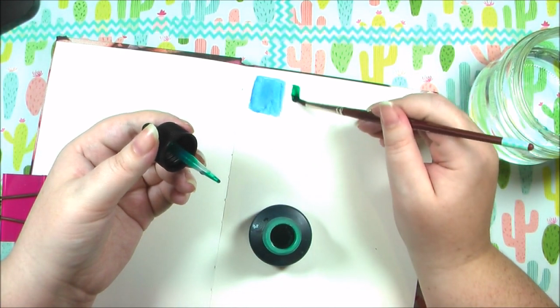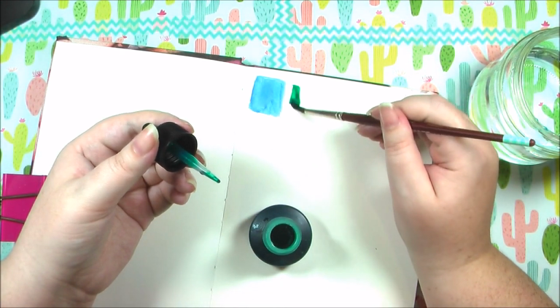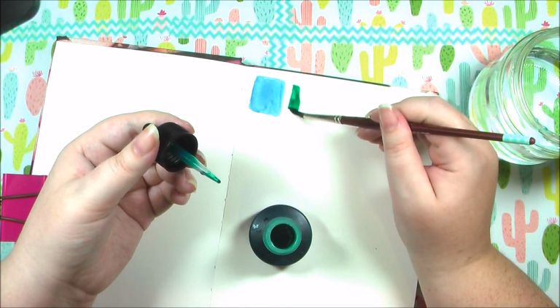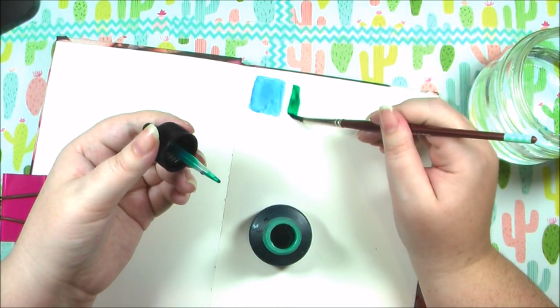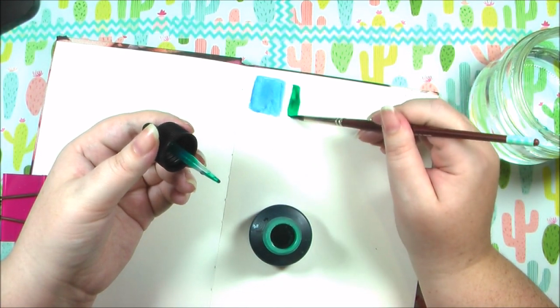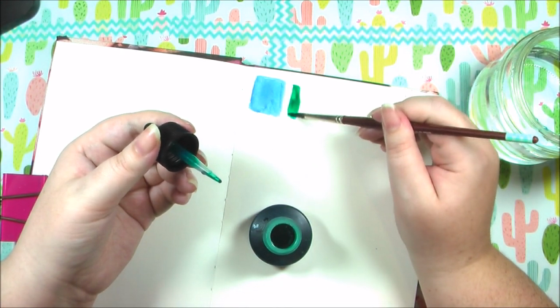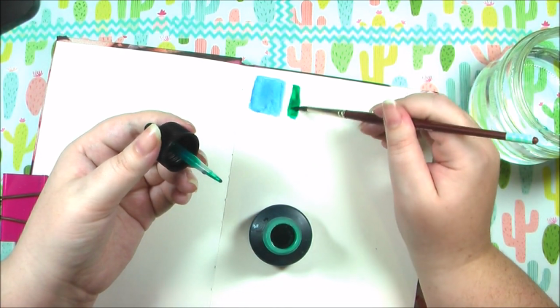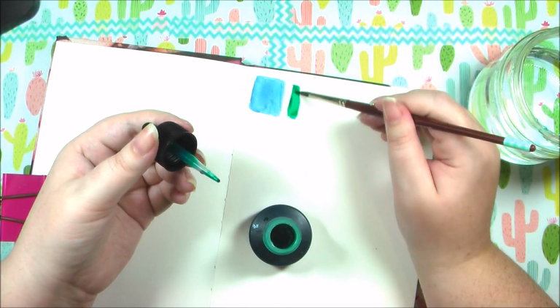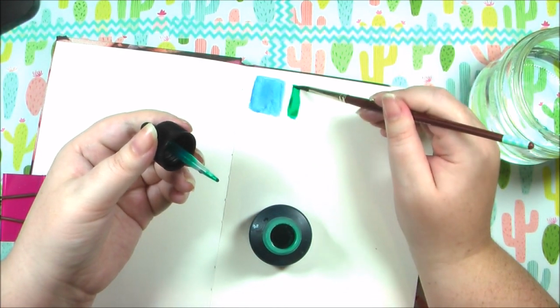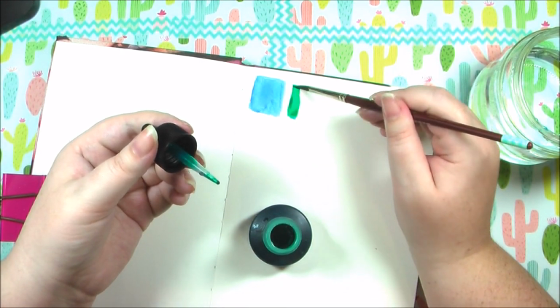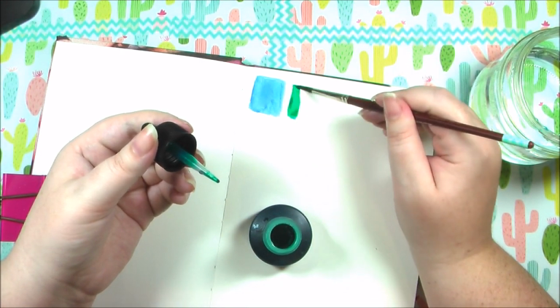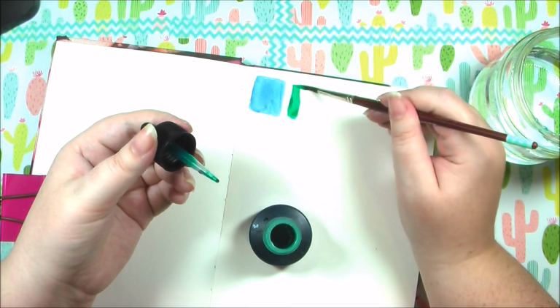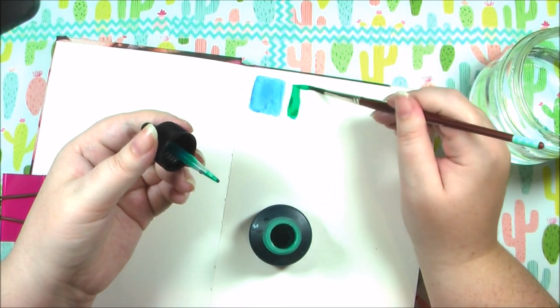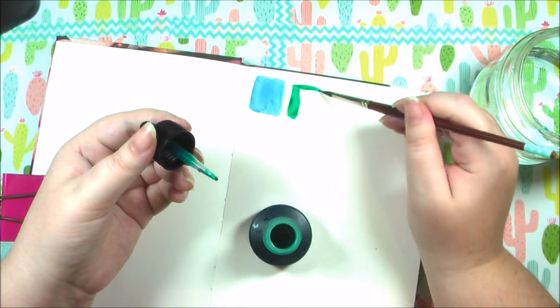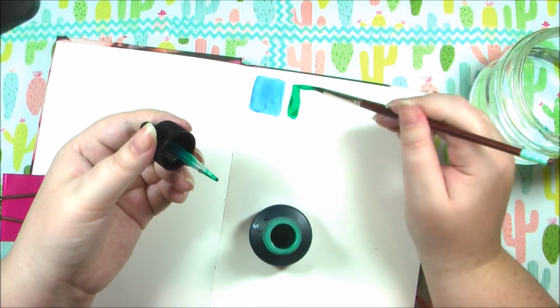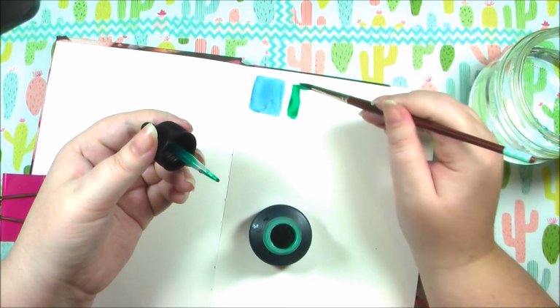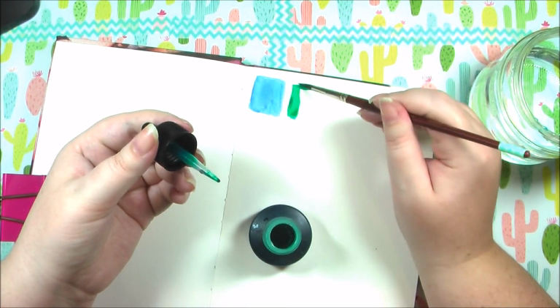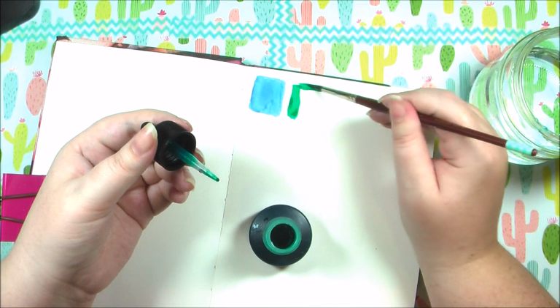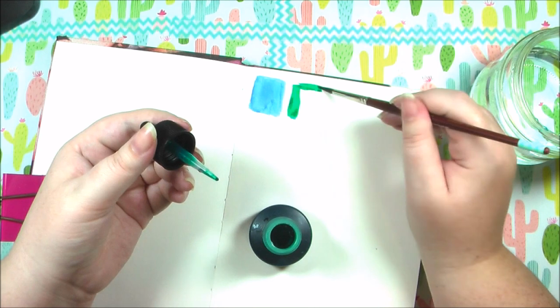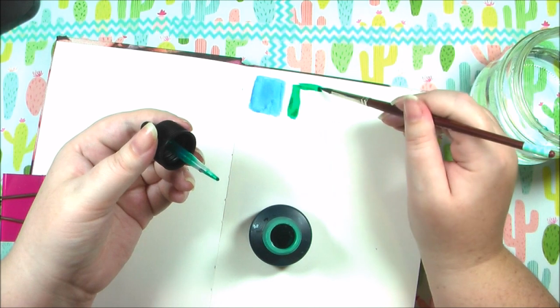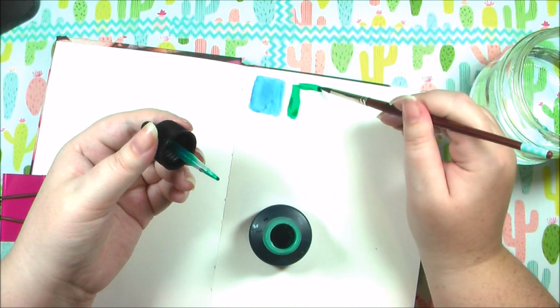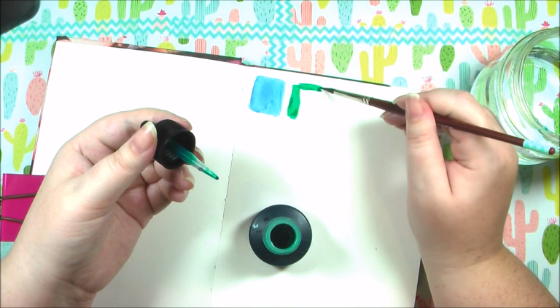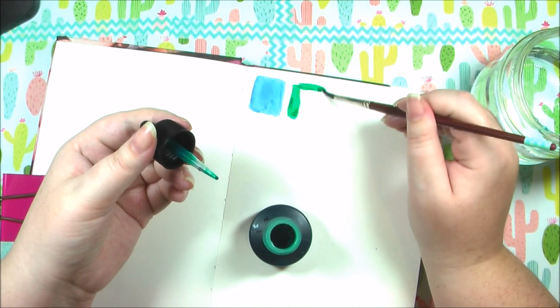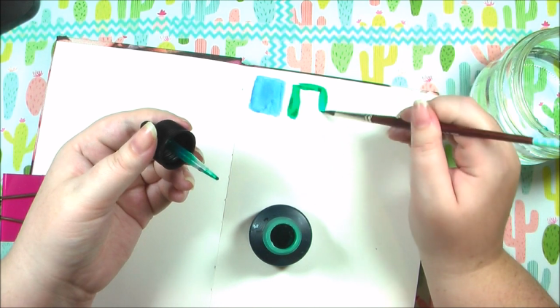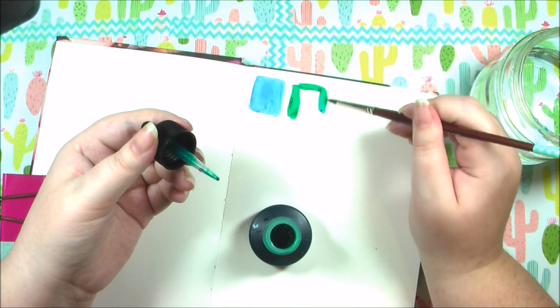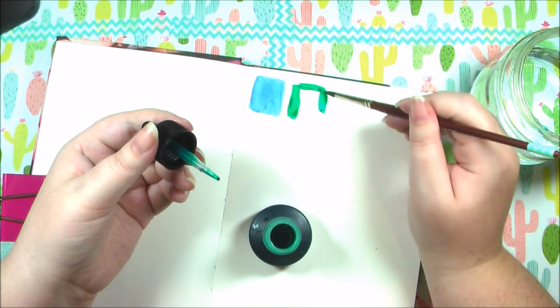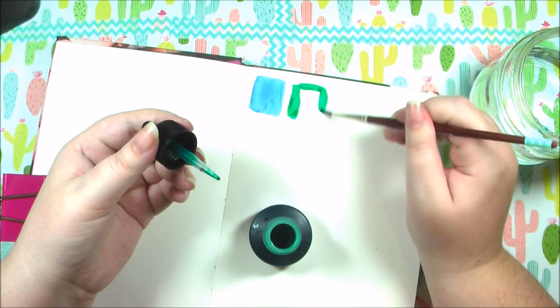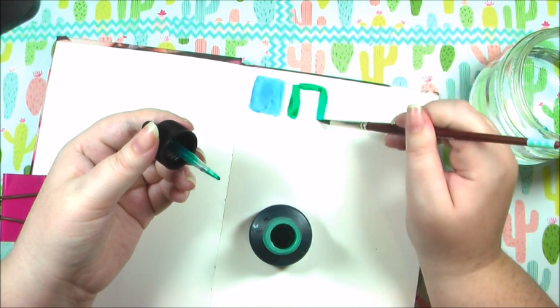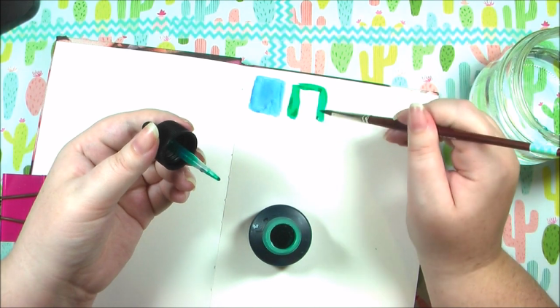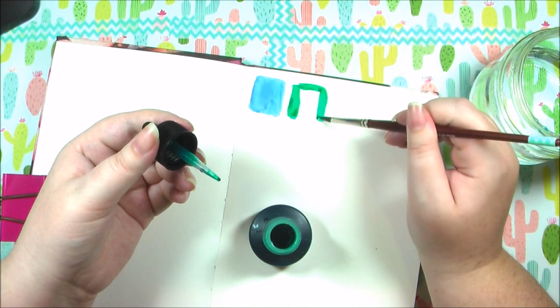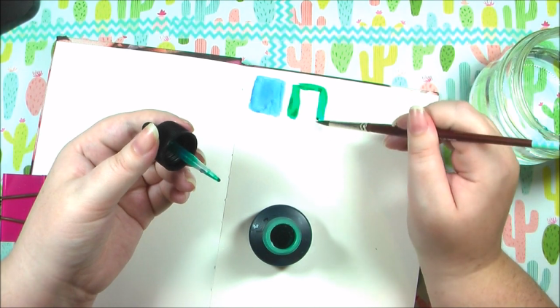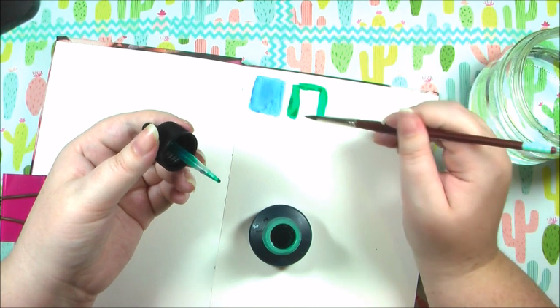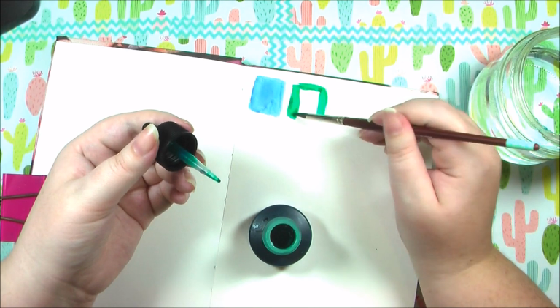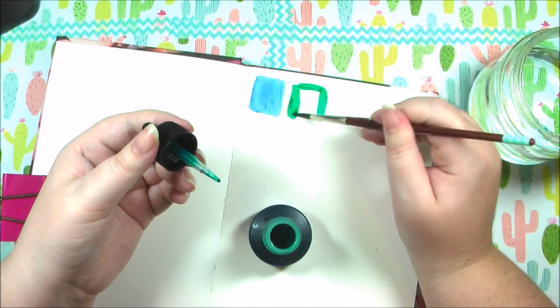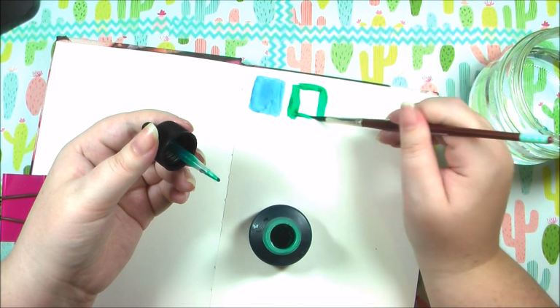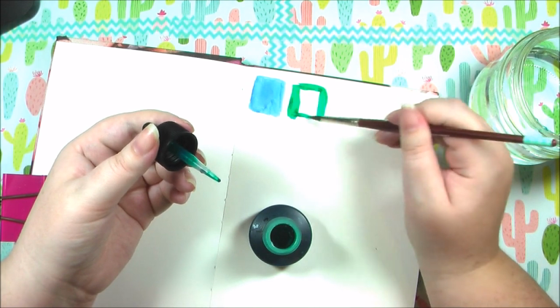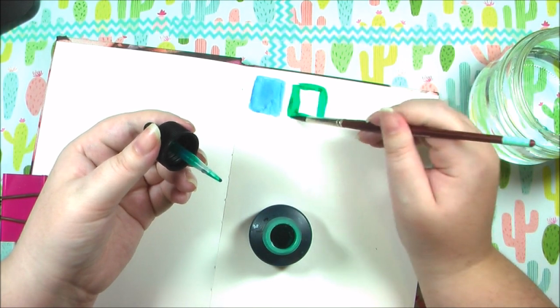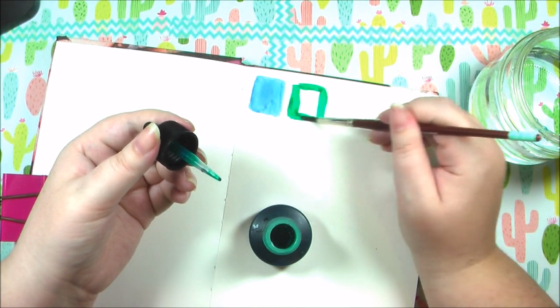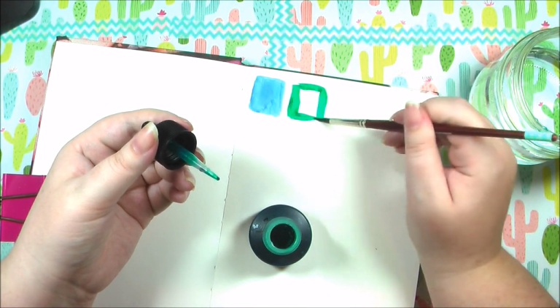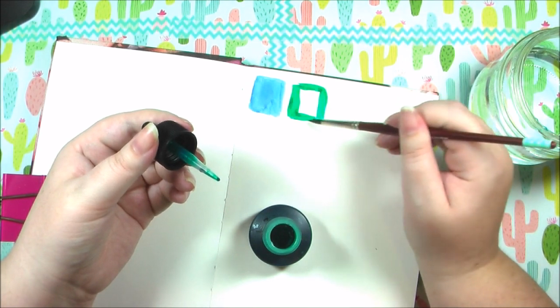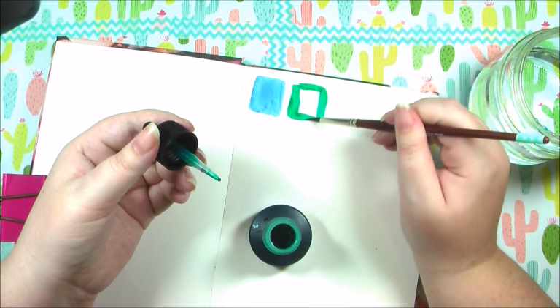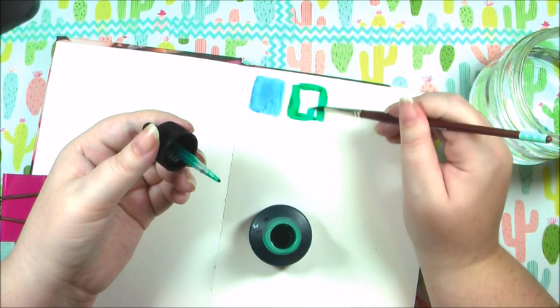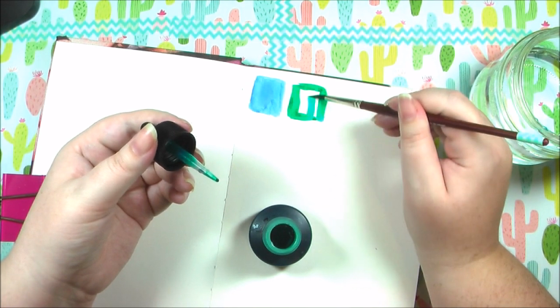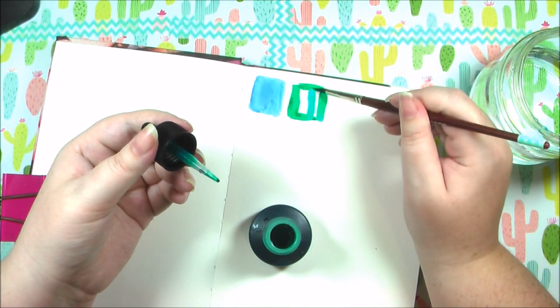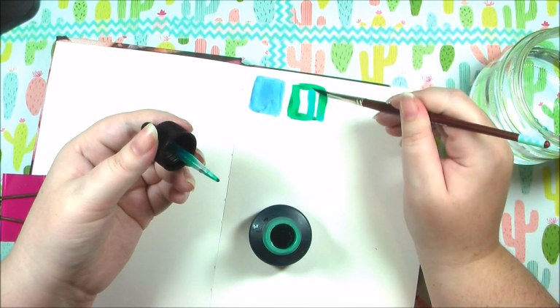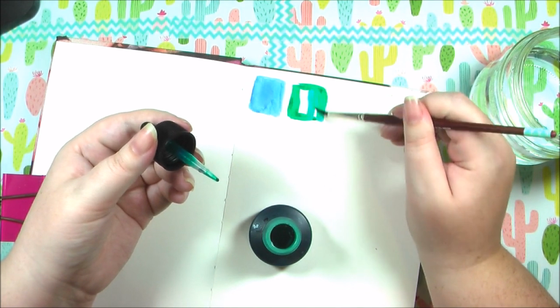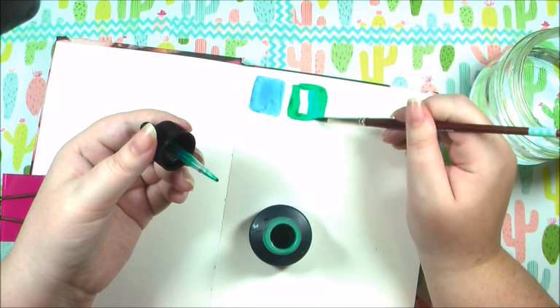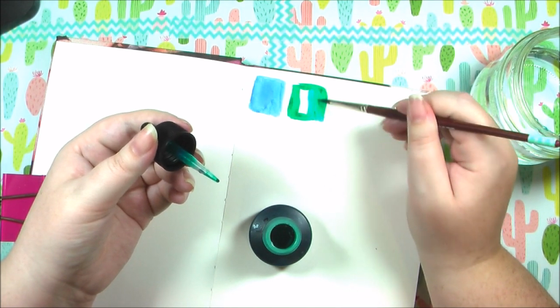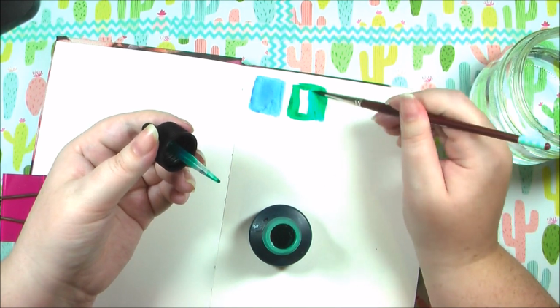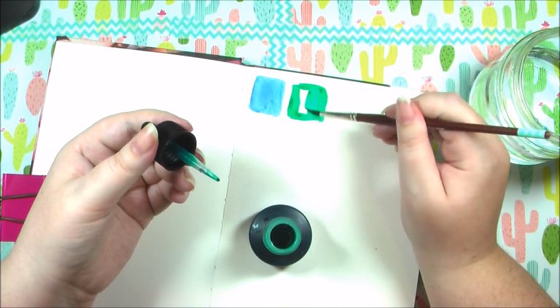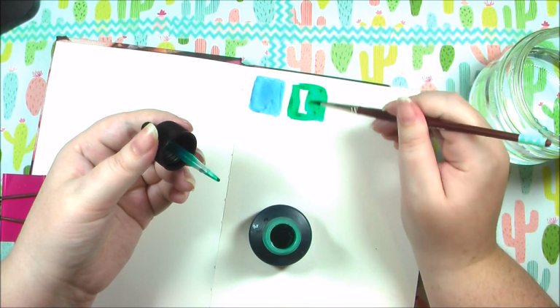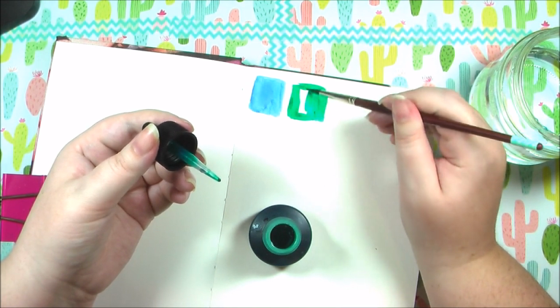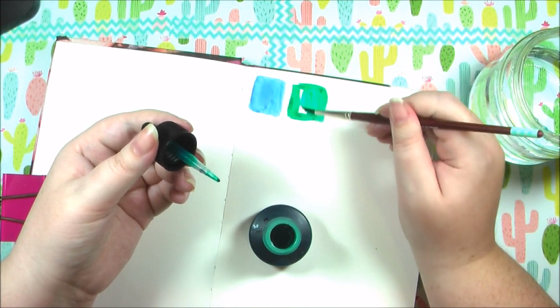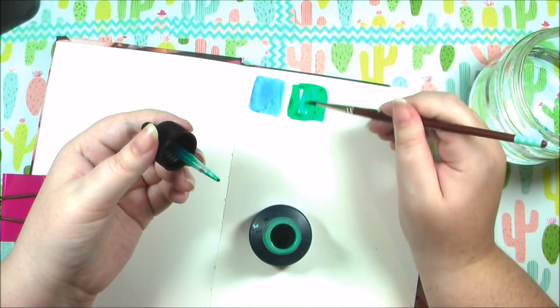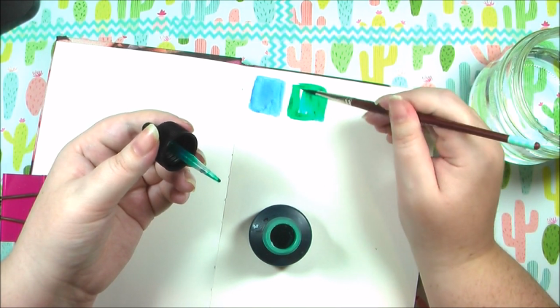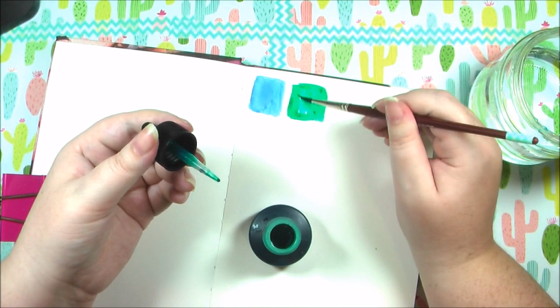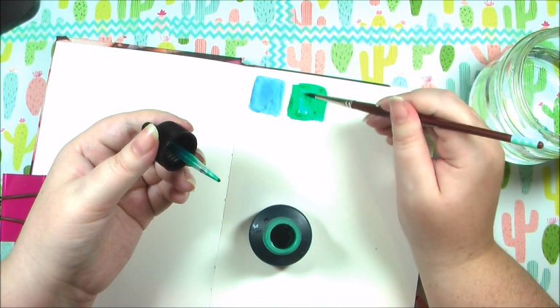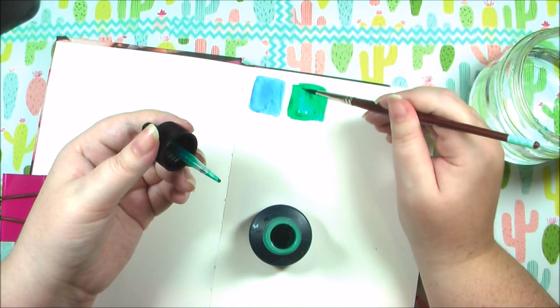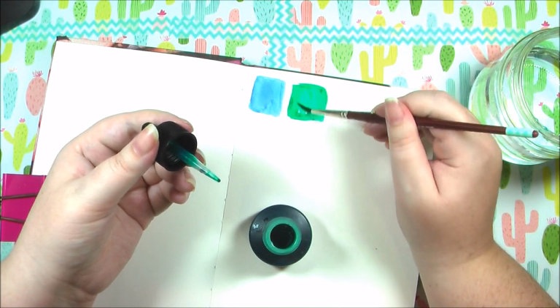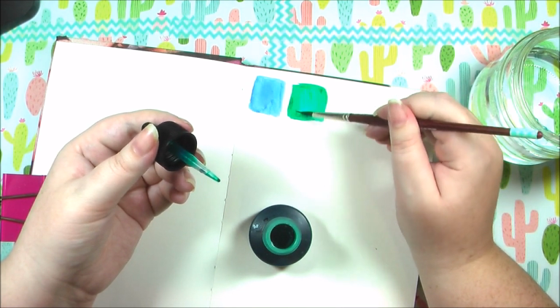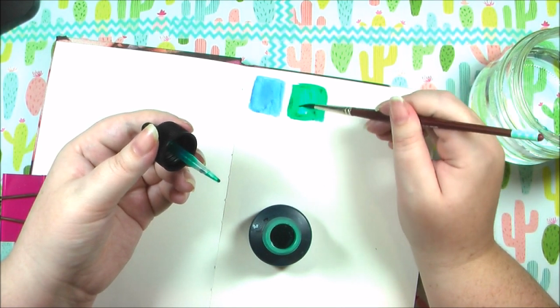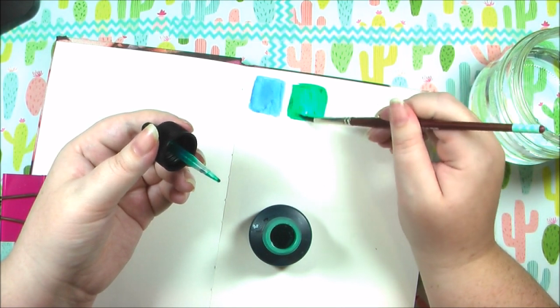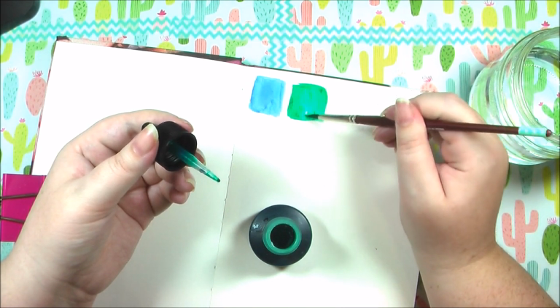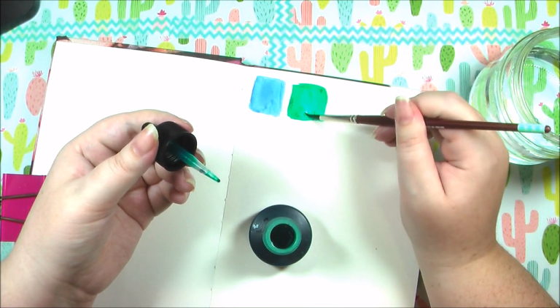Let's move on to the green, just gotta rinse out my brush. Oh, that's very rich — such a rich color. I'm definitely going to enjoy using these.